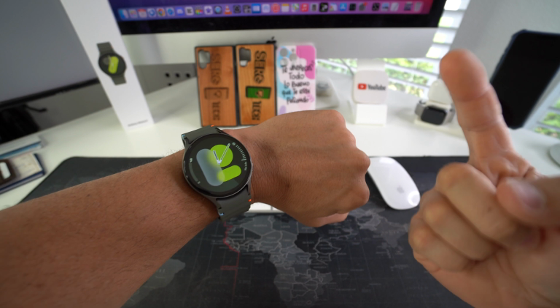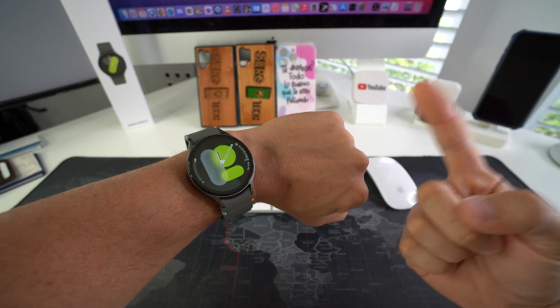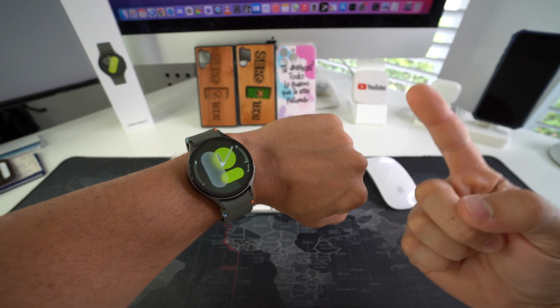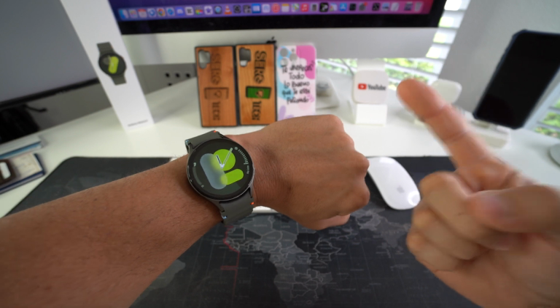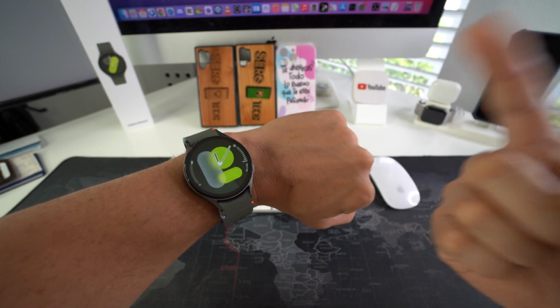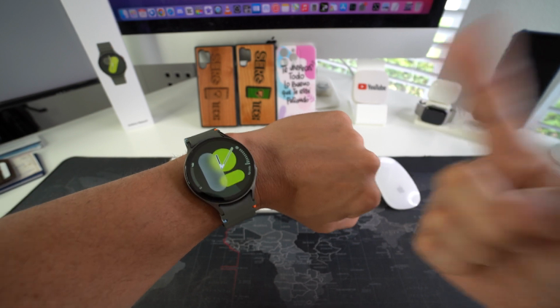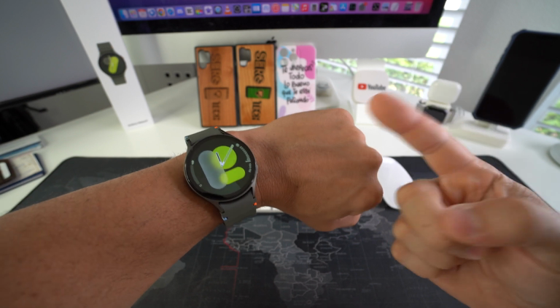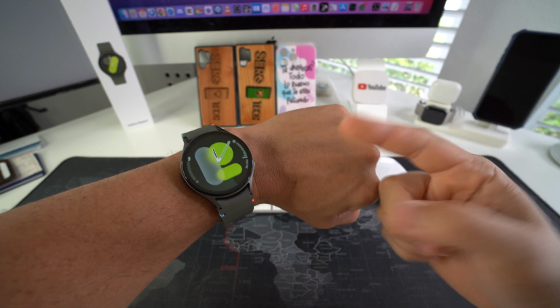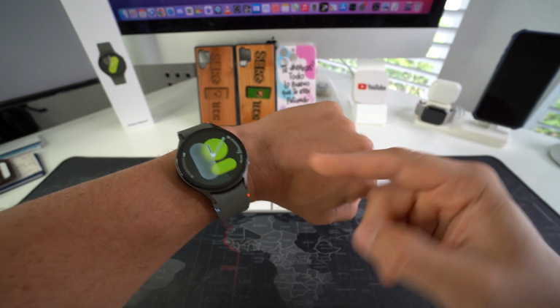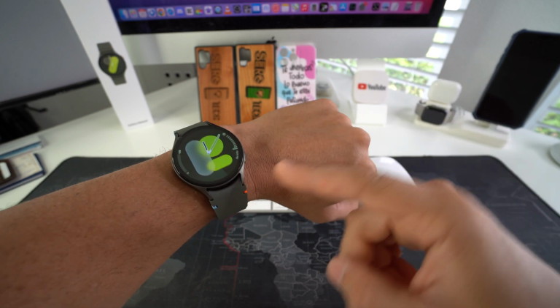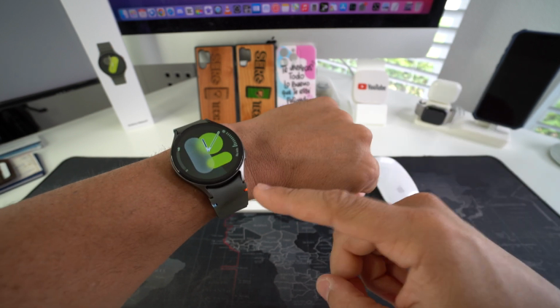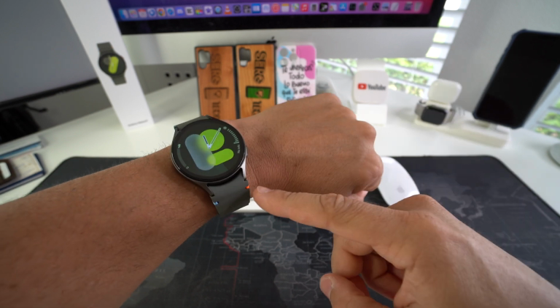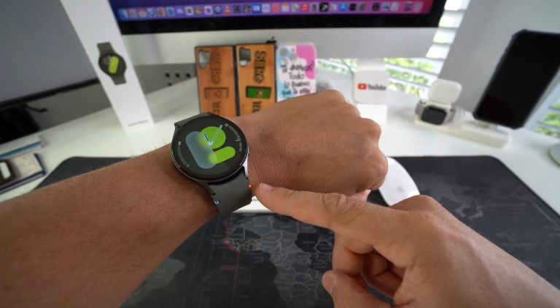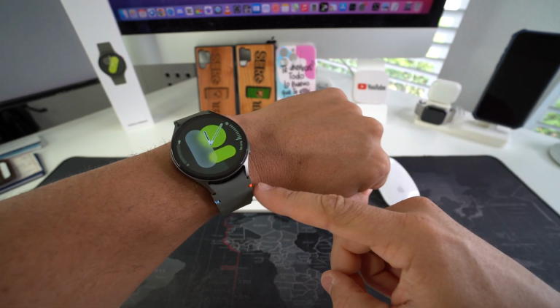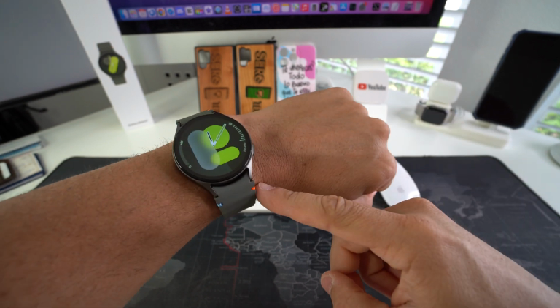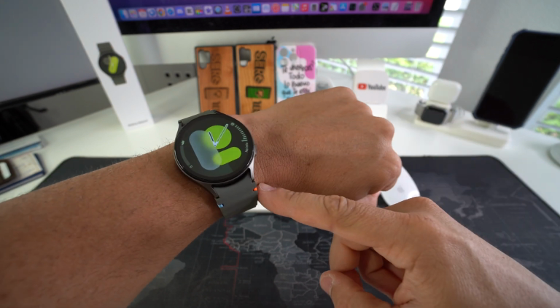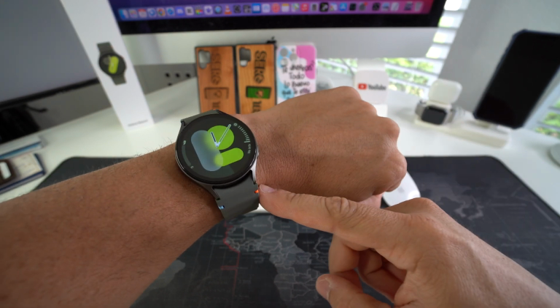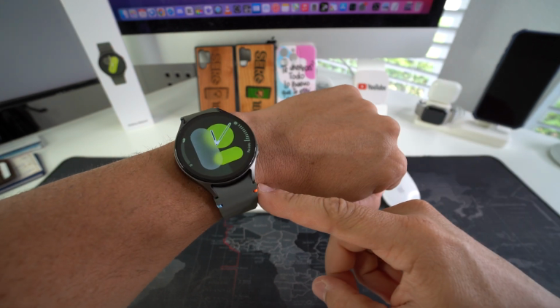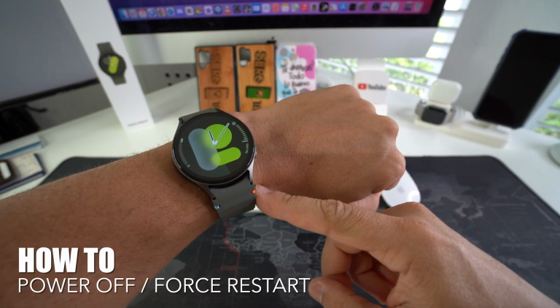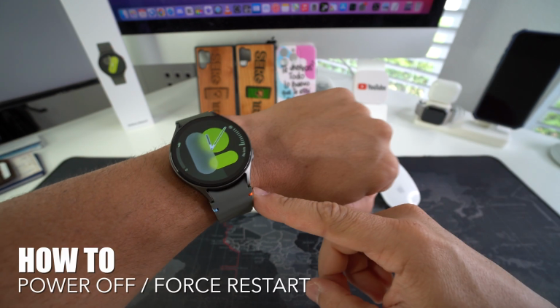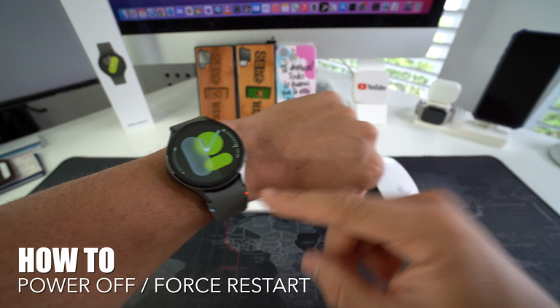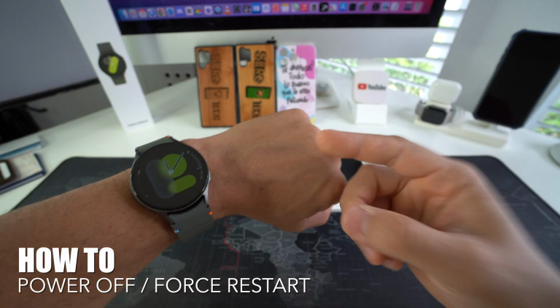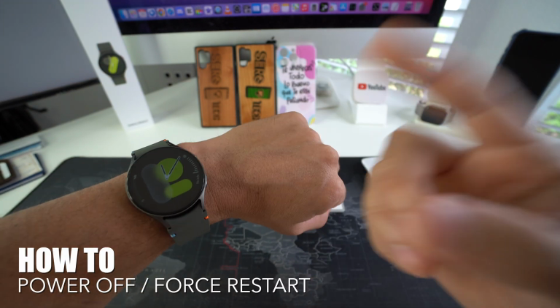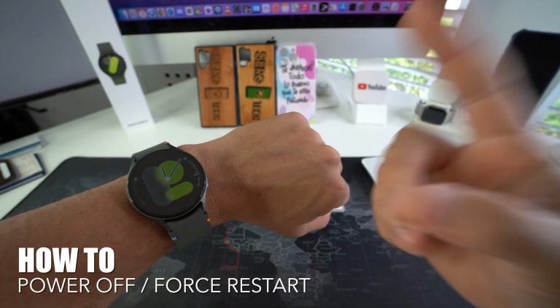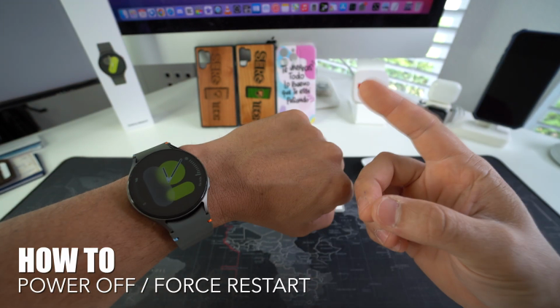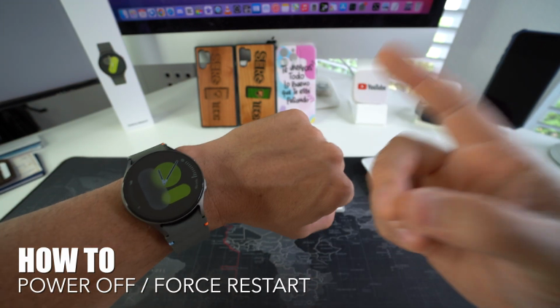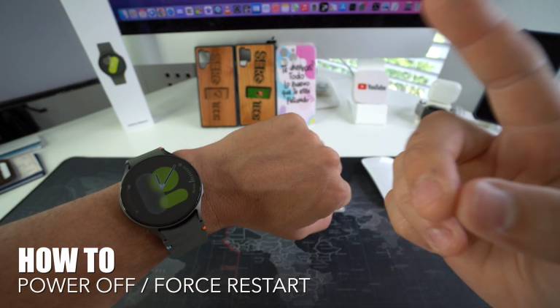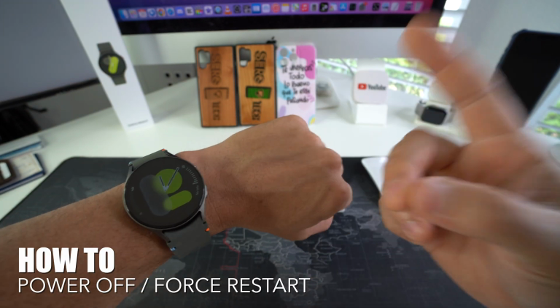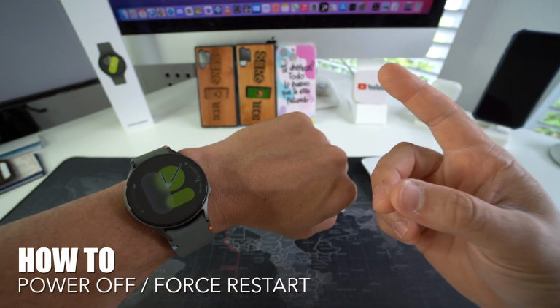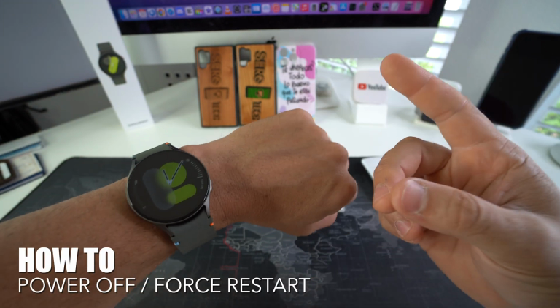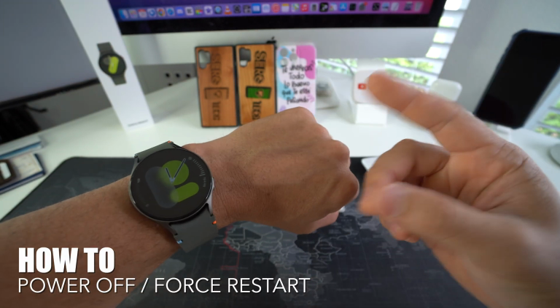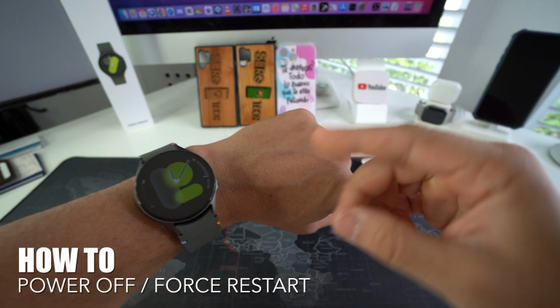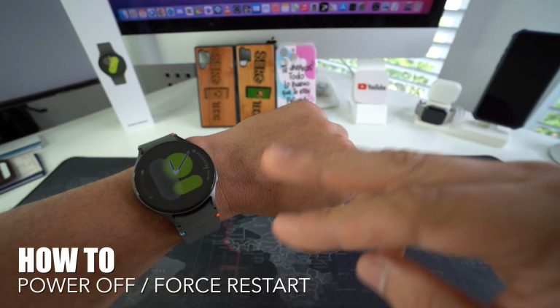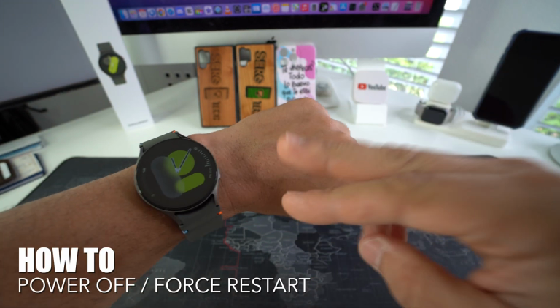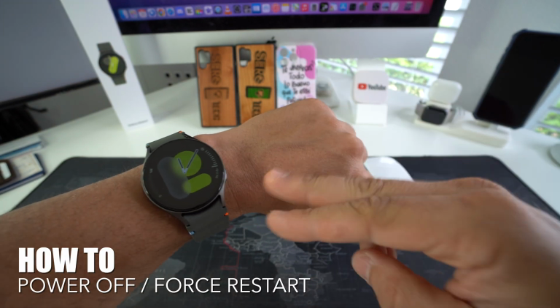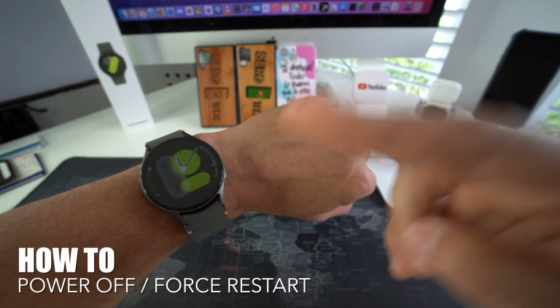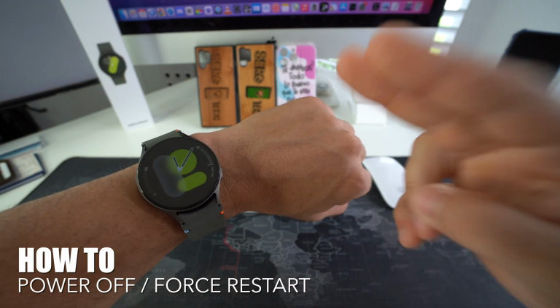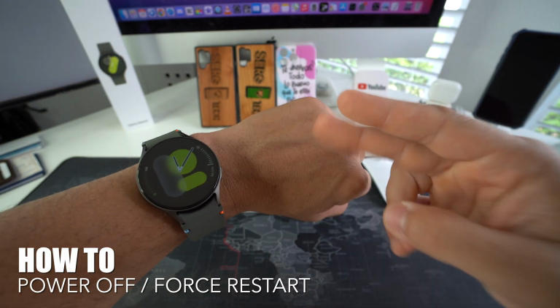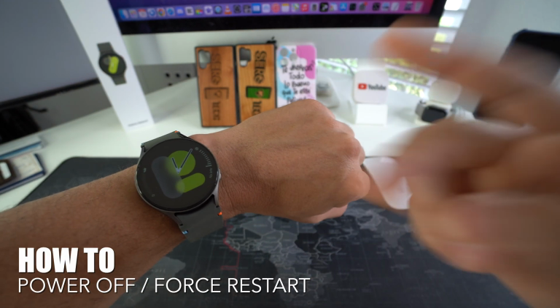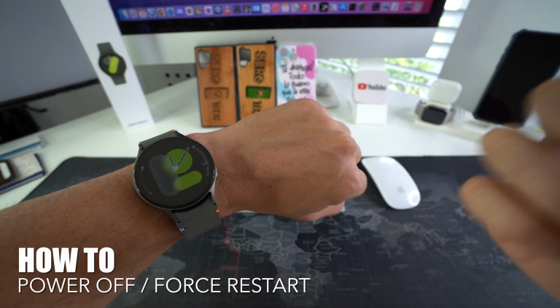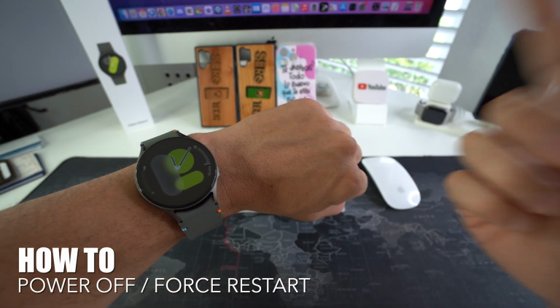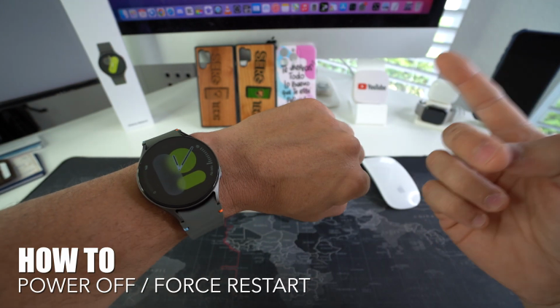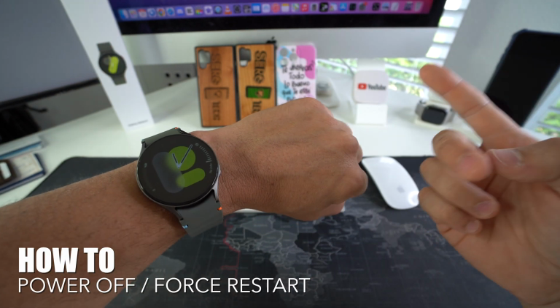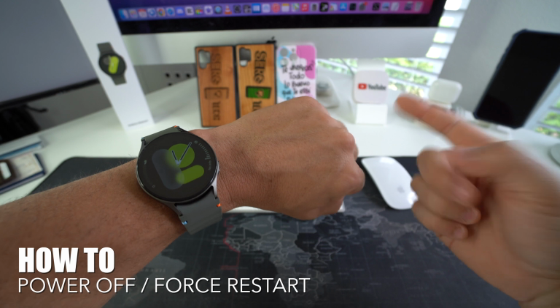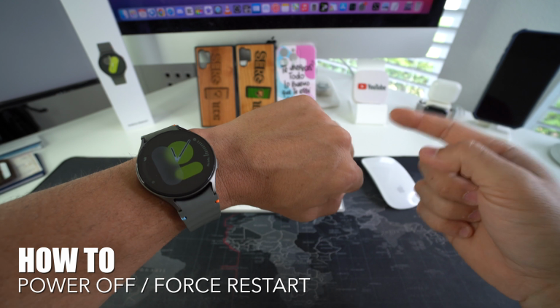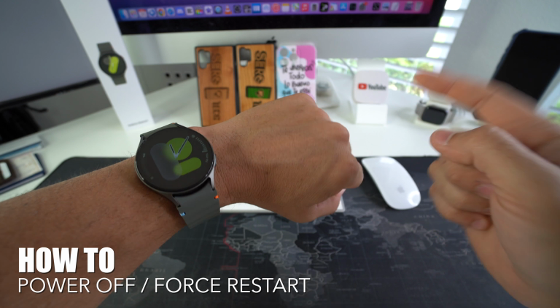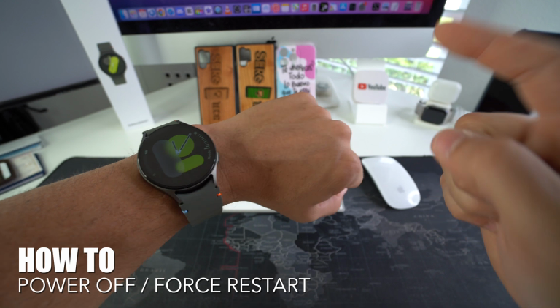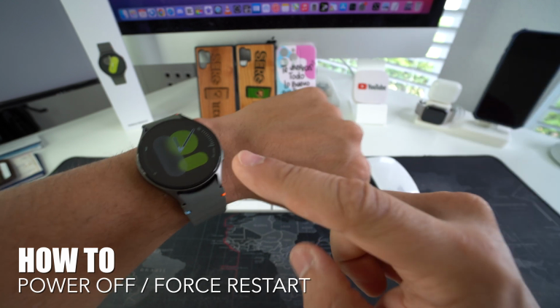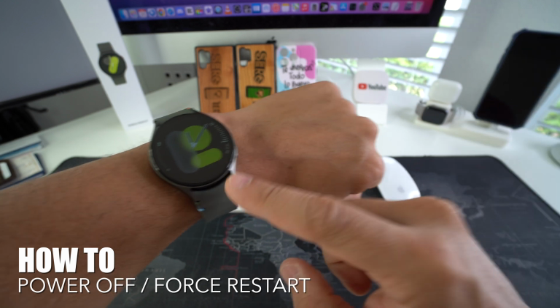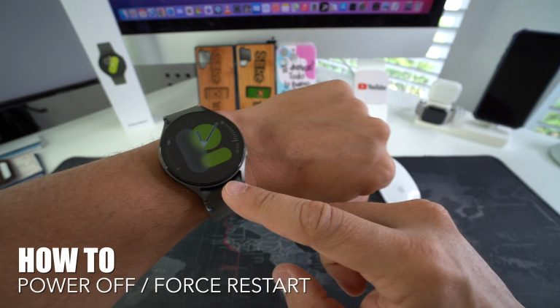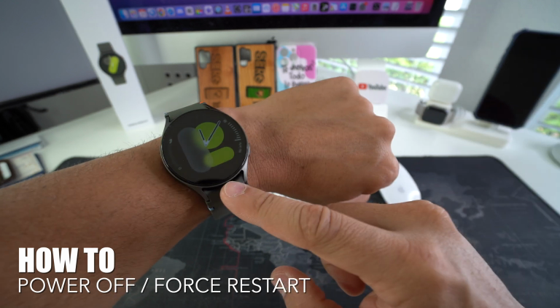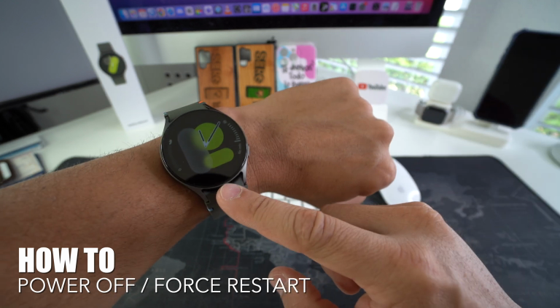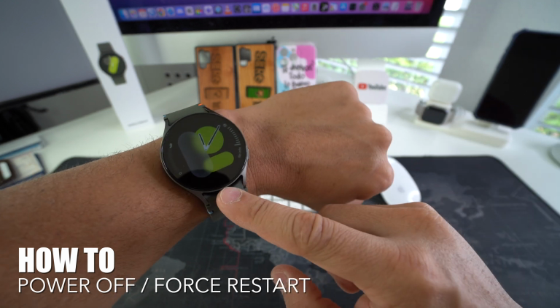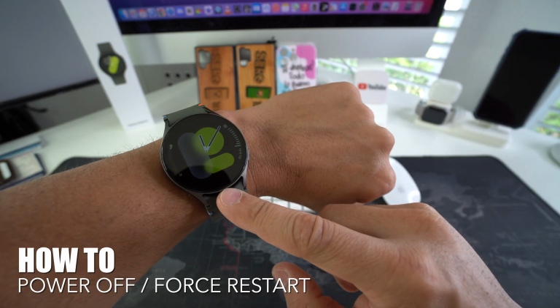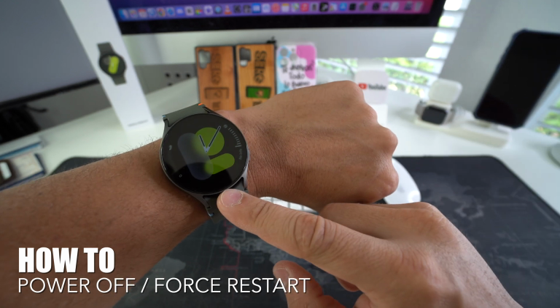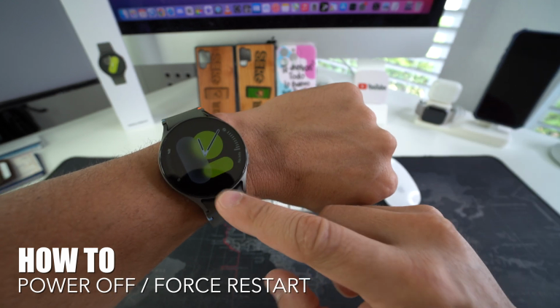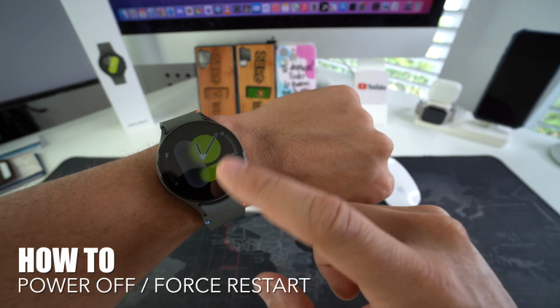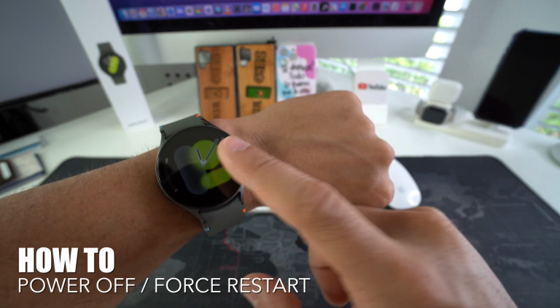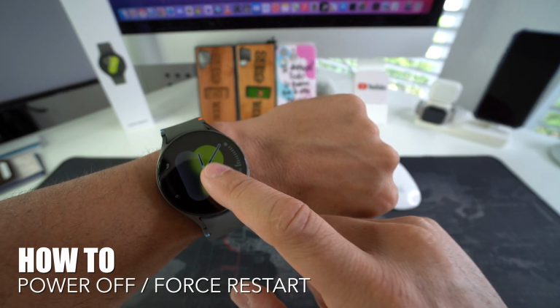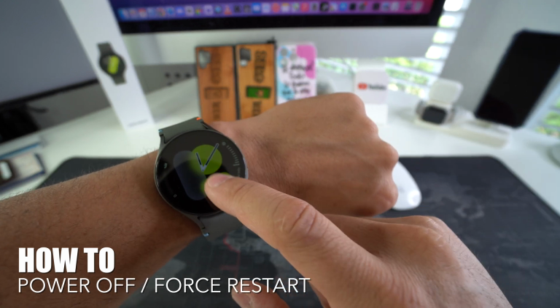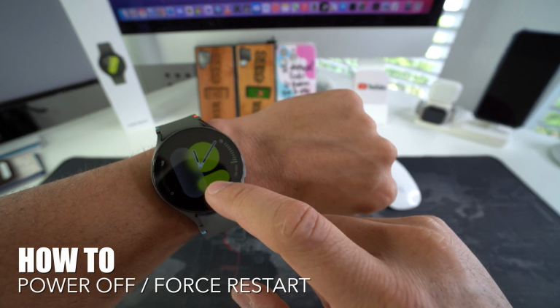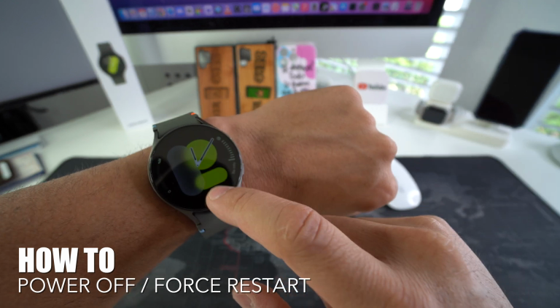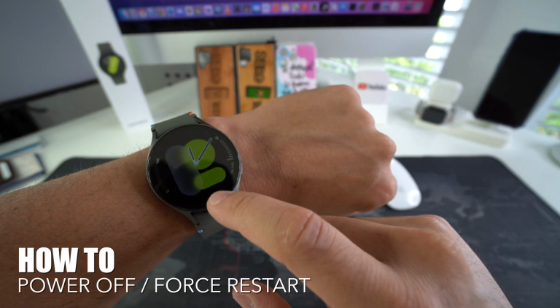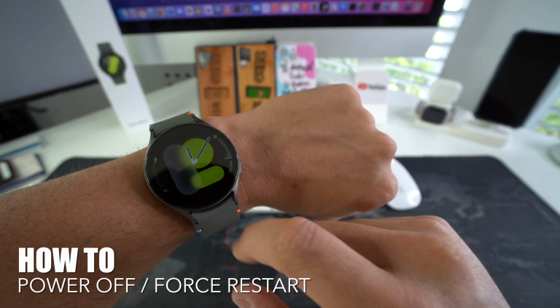Hey there, what's up? In this video I'm going to show you how to force turn off and also how to force restart your Samsung Galaxy Watch 7.